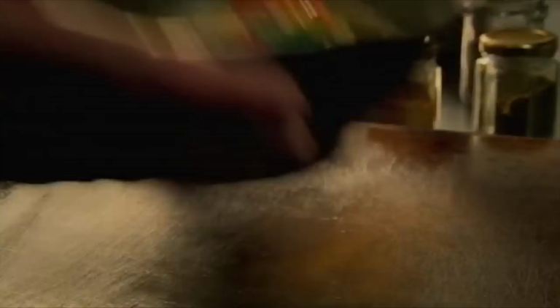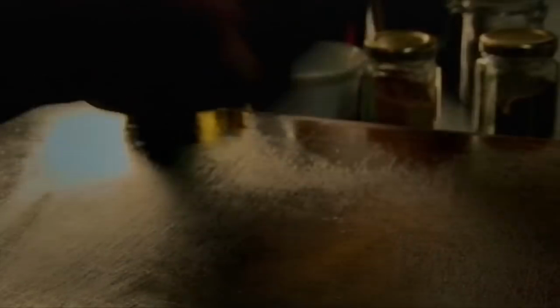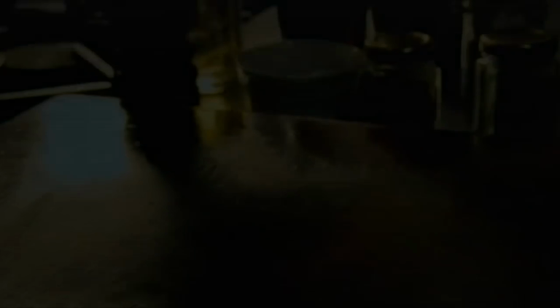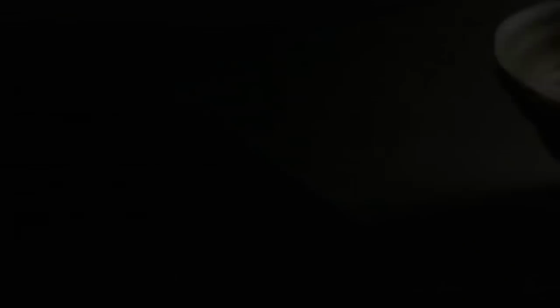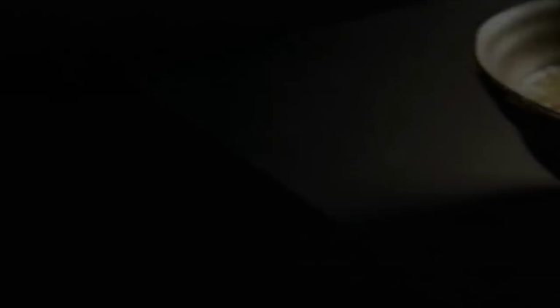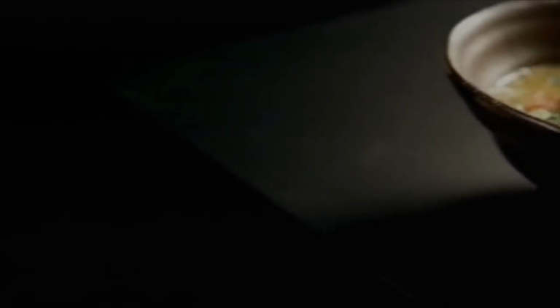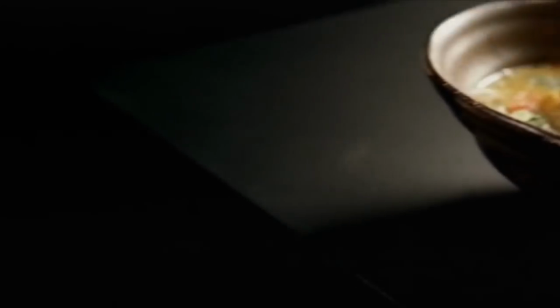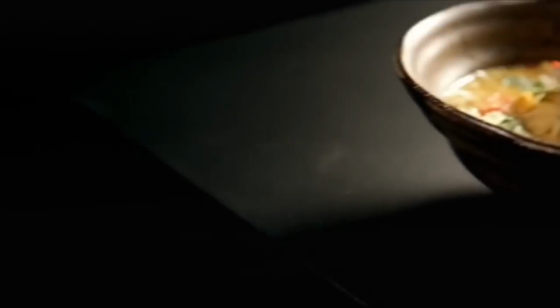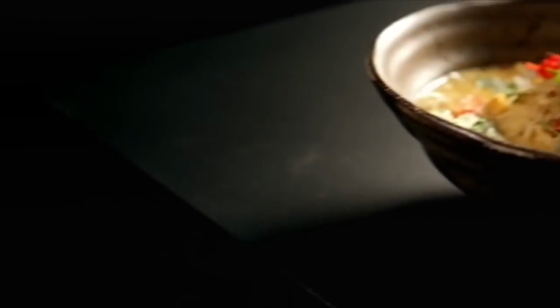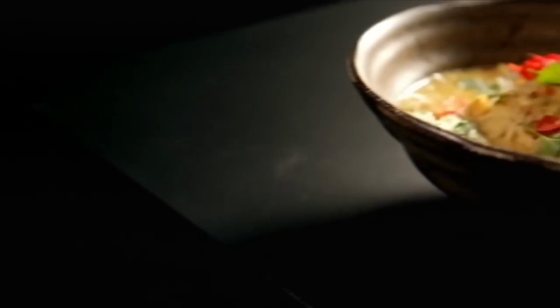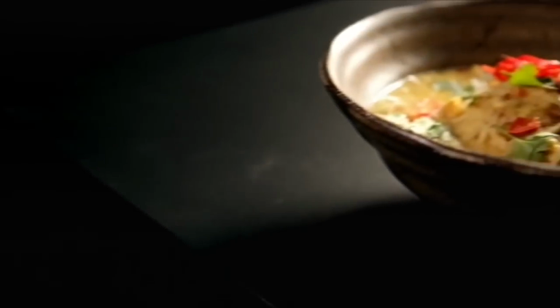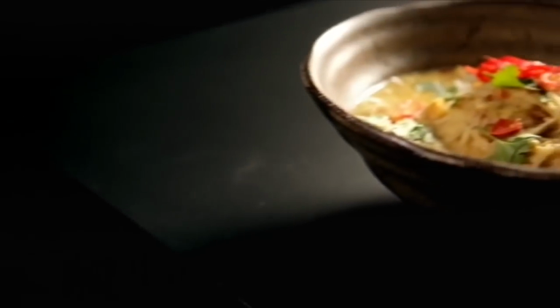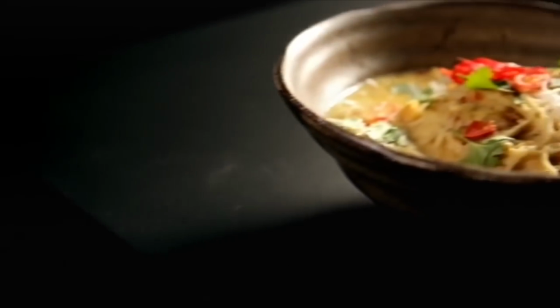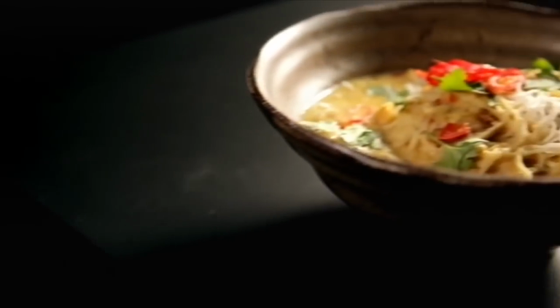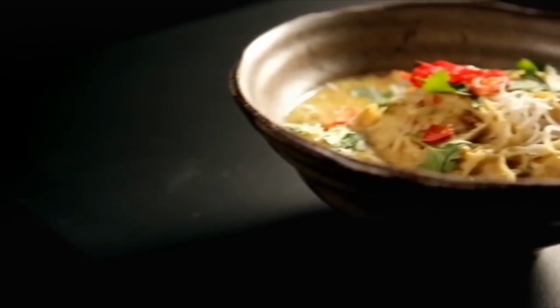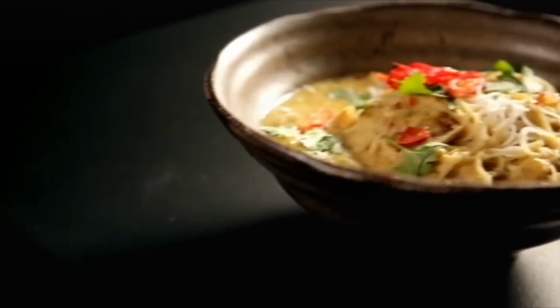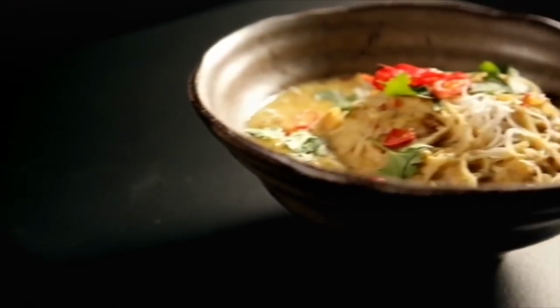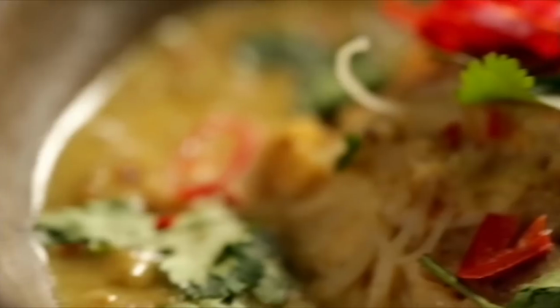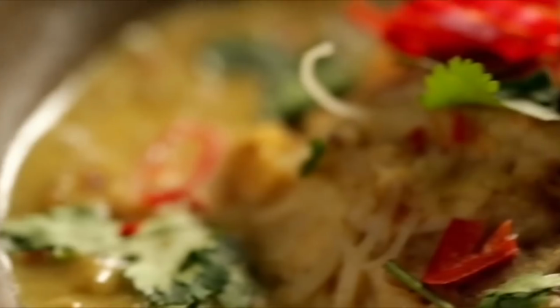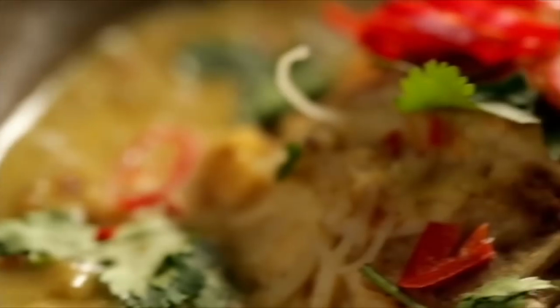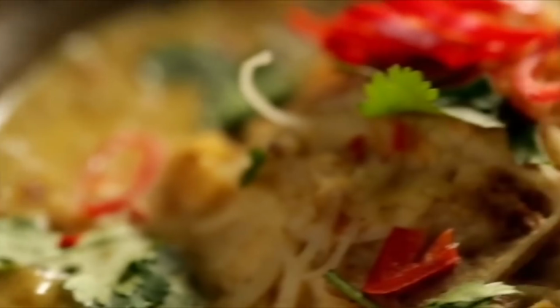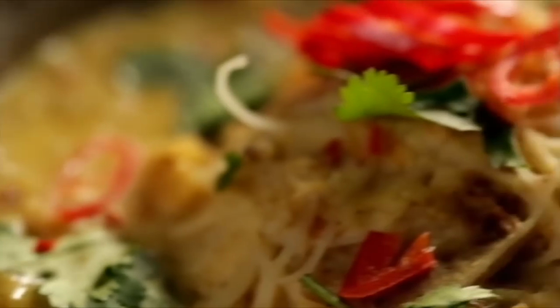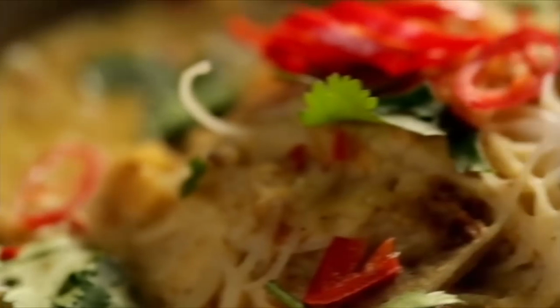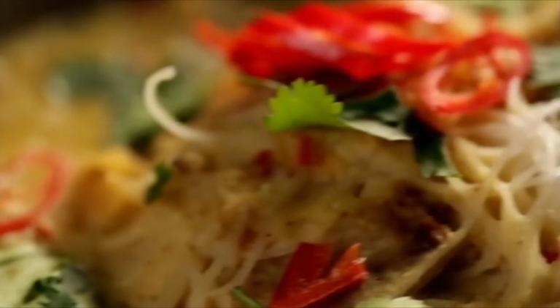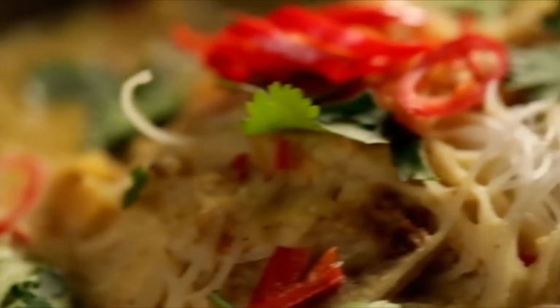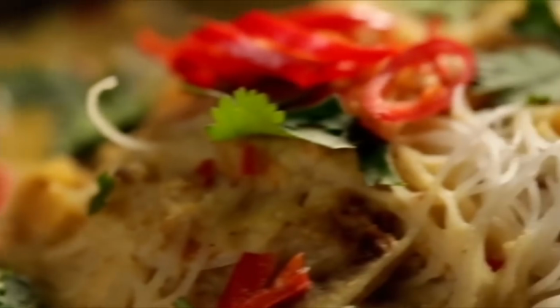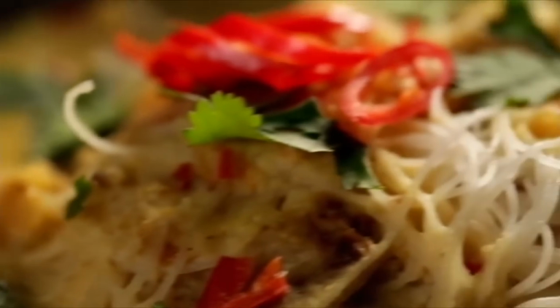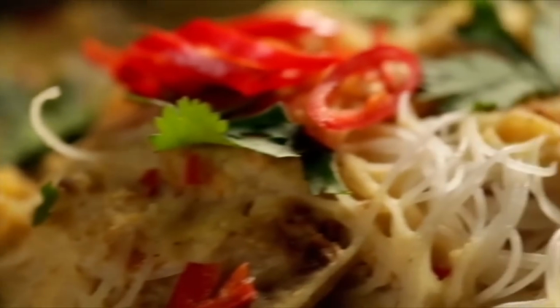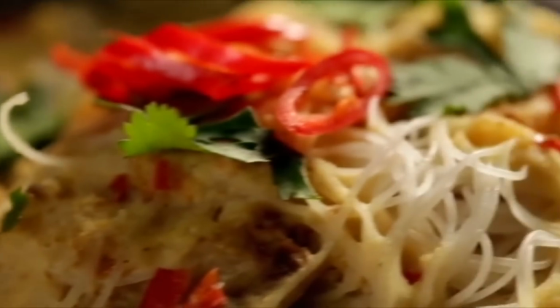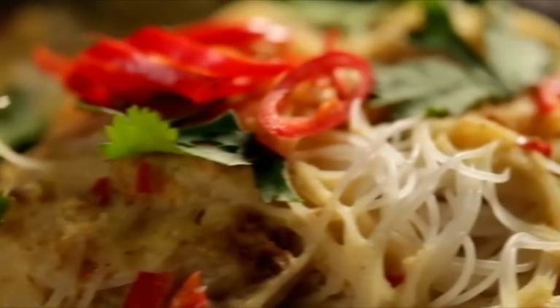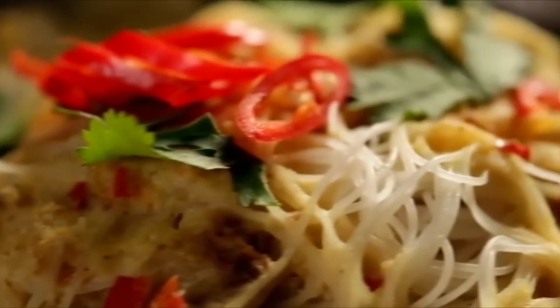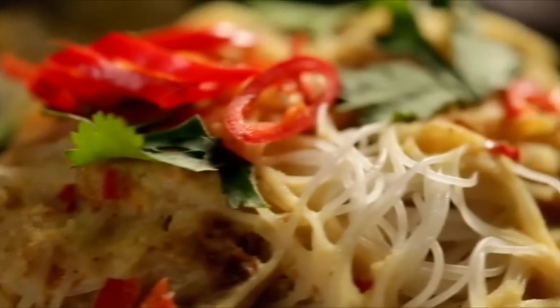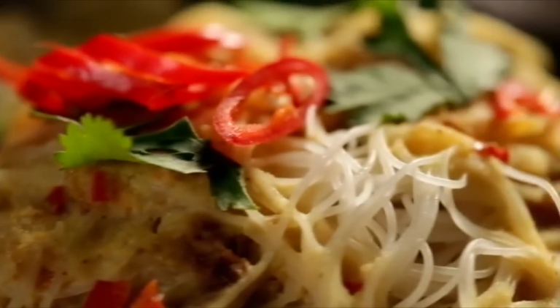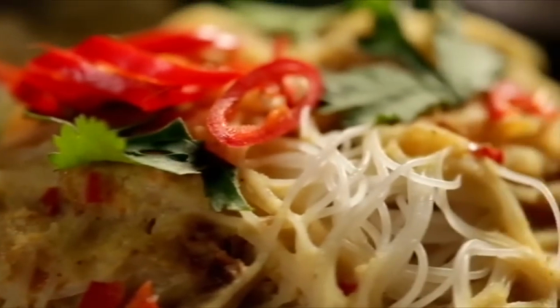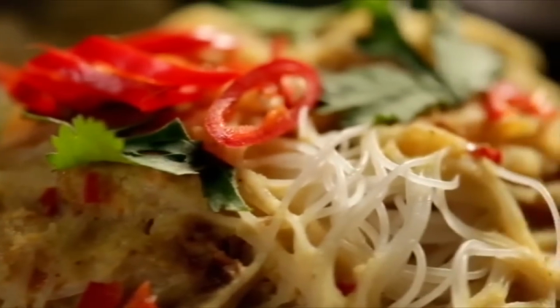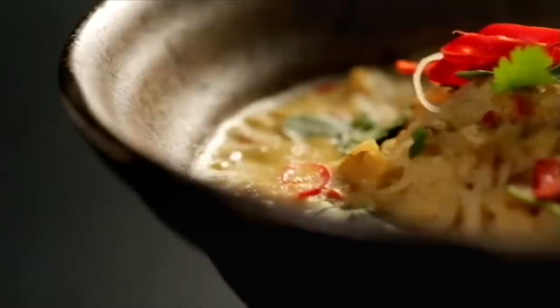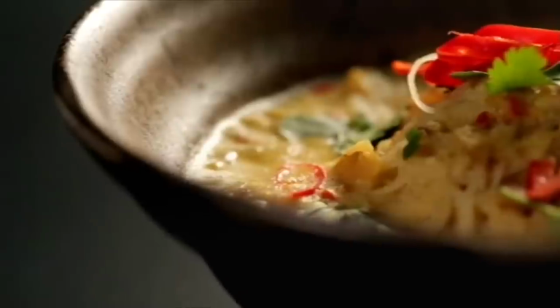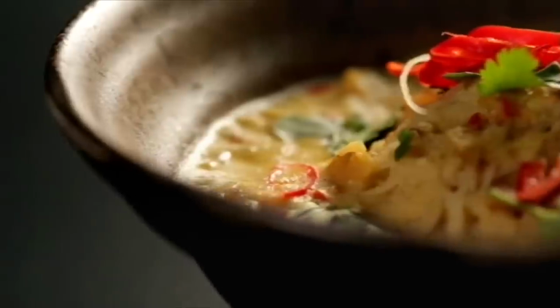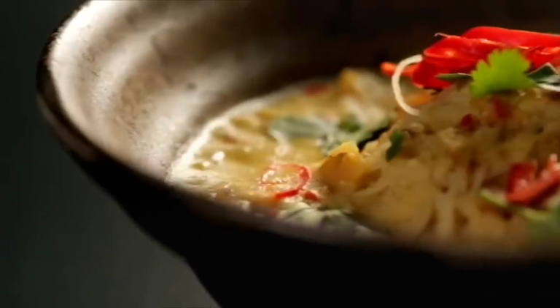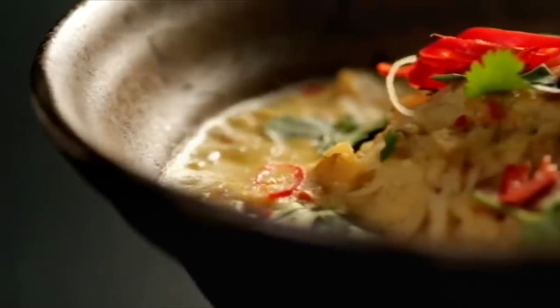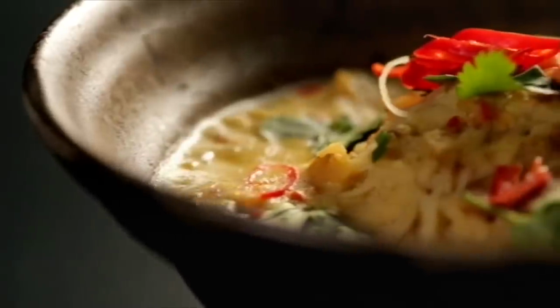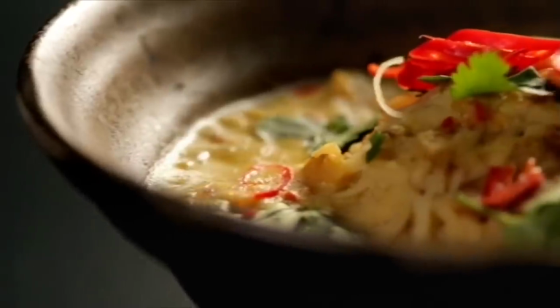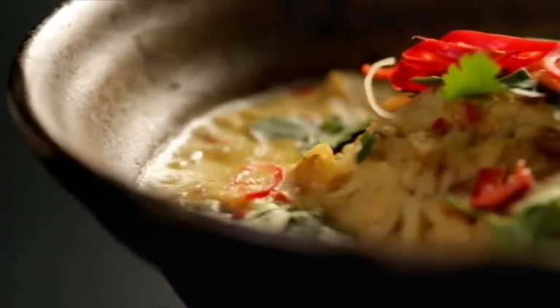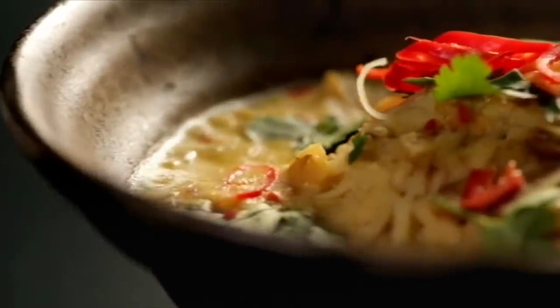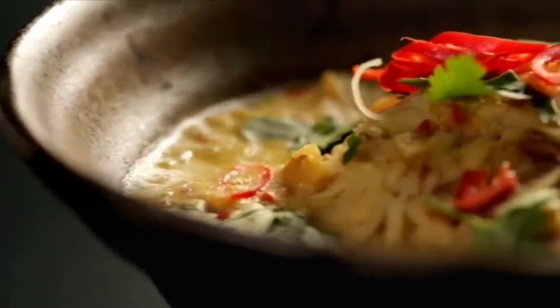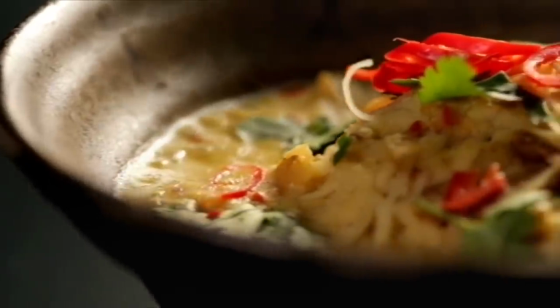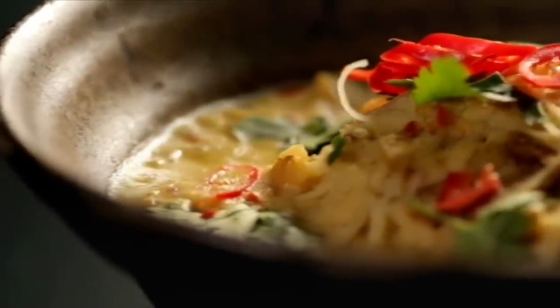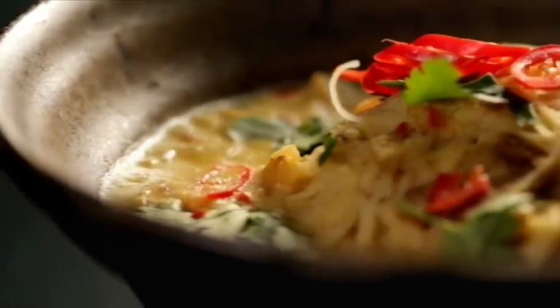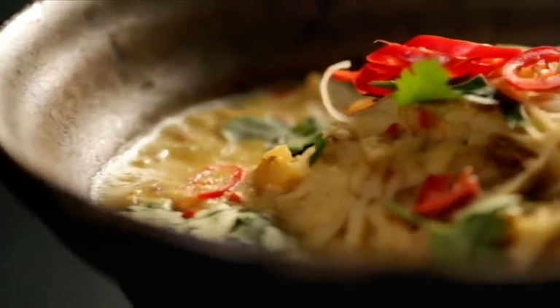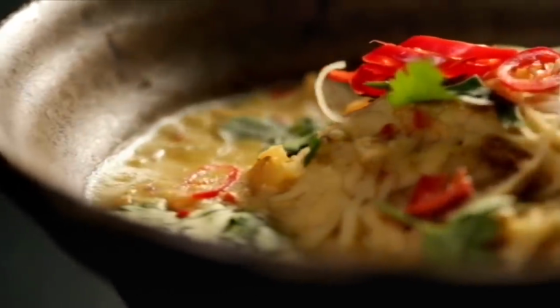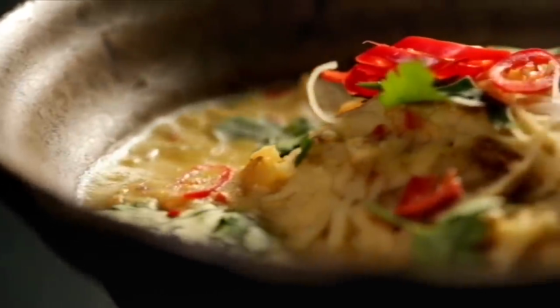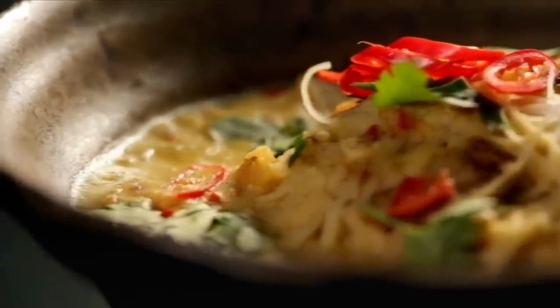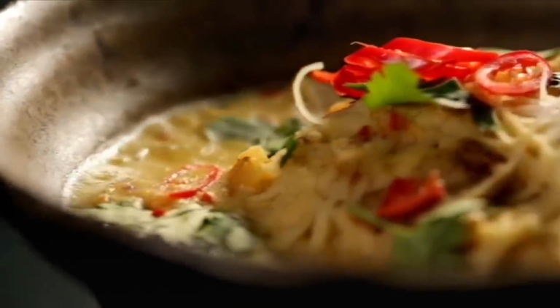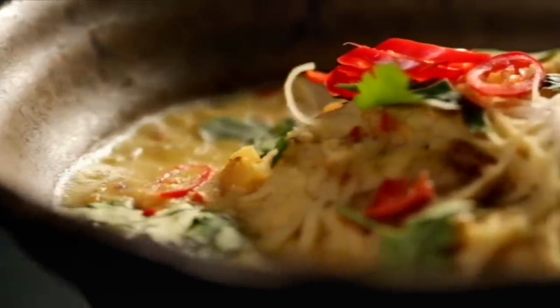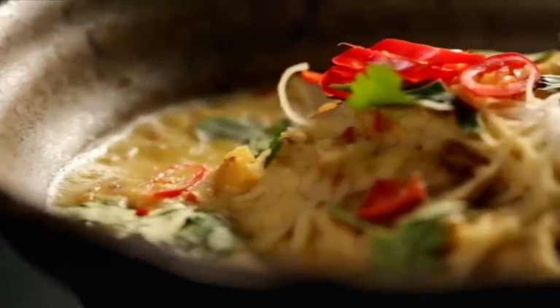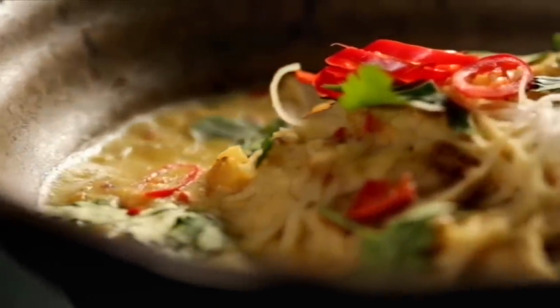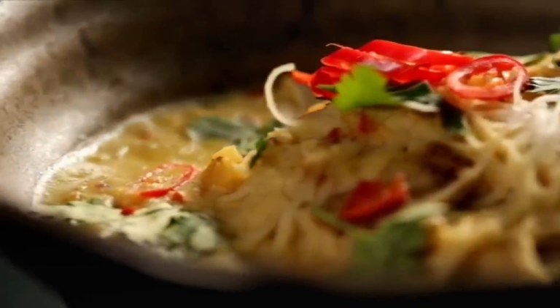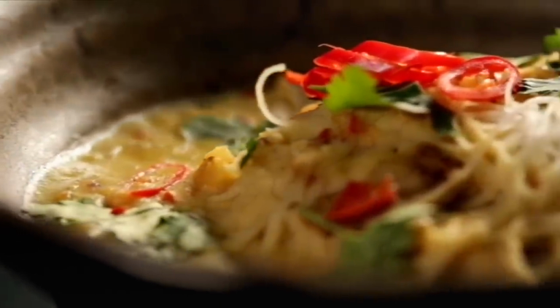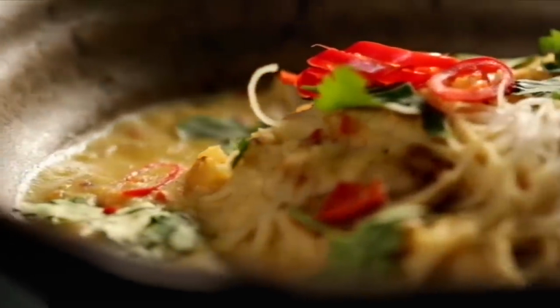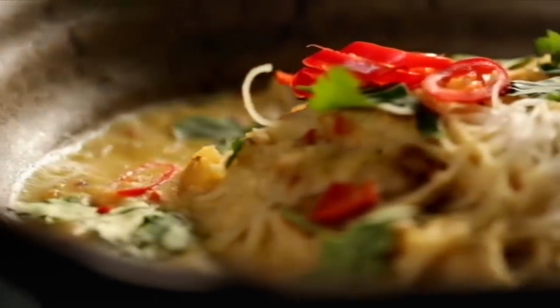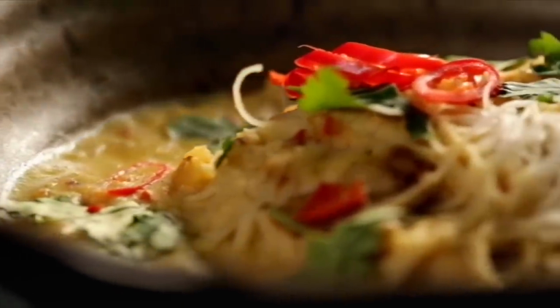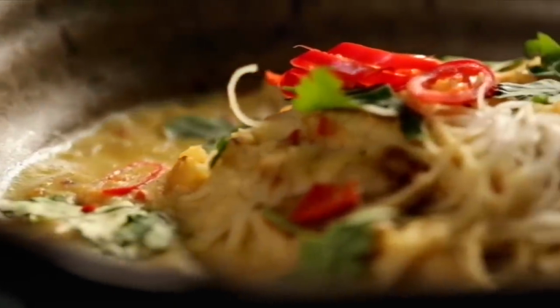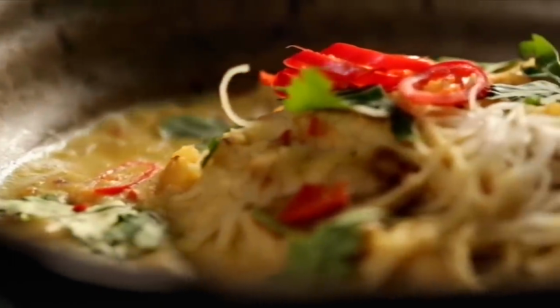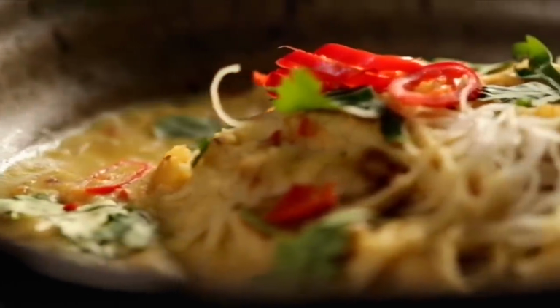On the table in around 20 minutes — noodles with chilli, ginger and lemongrass. Real fast food.